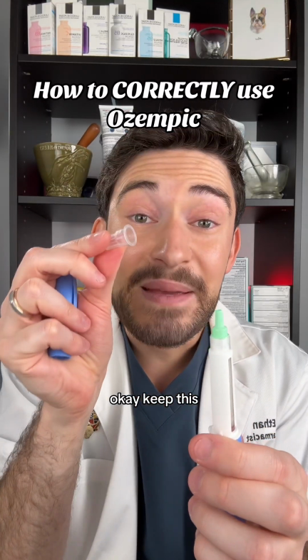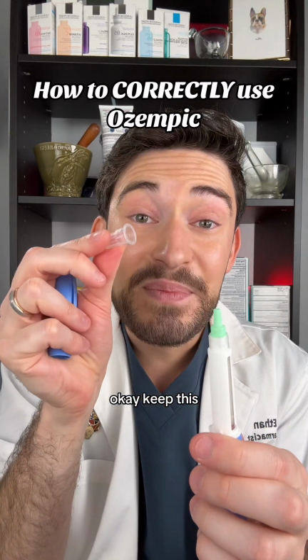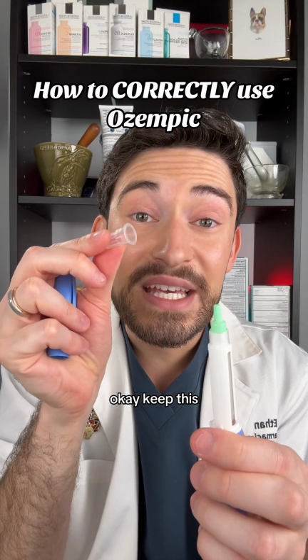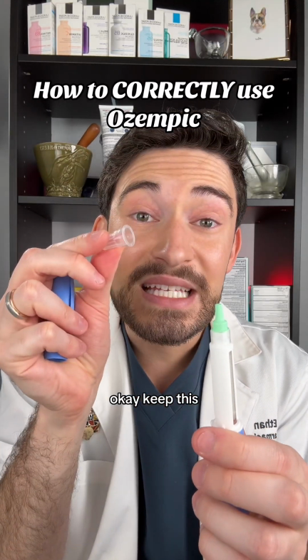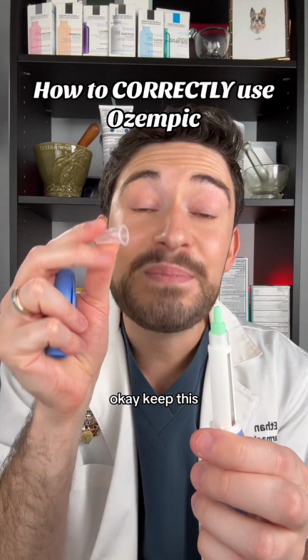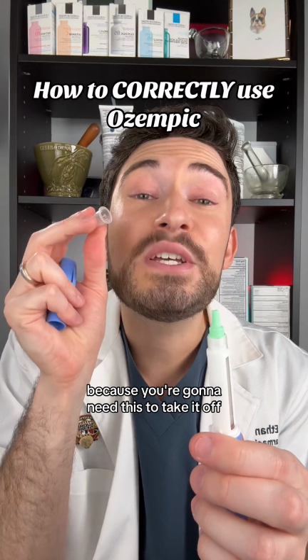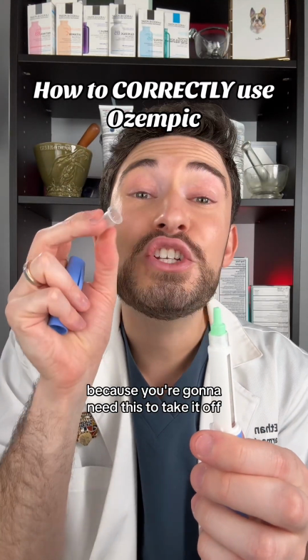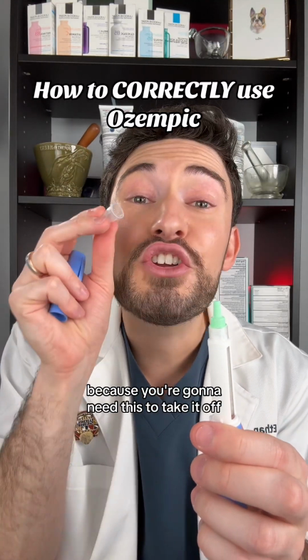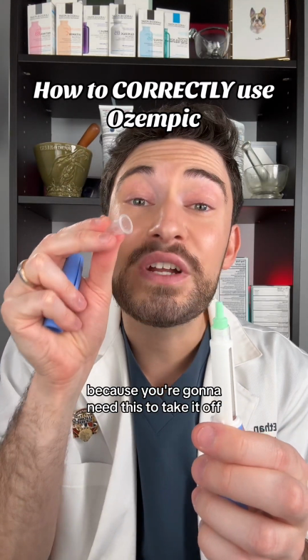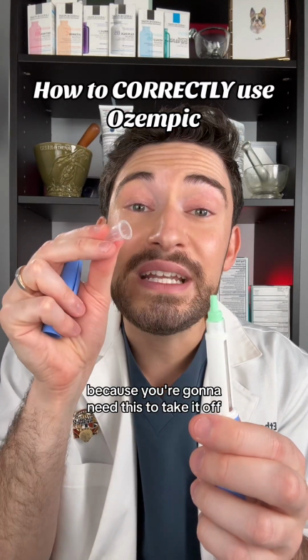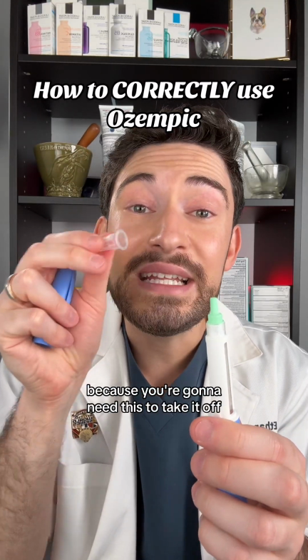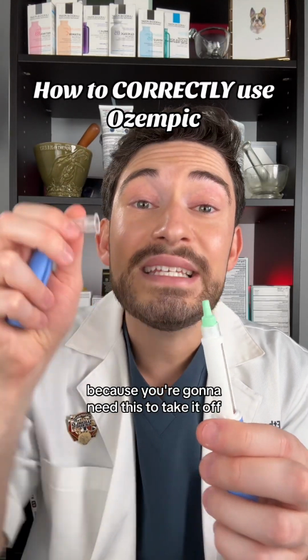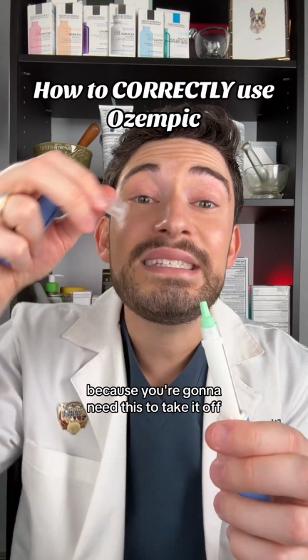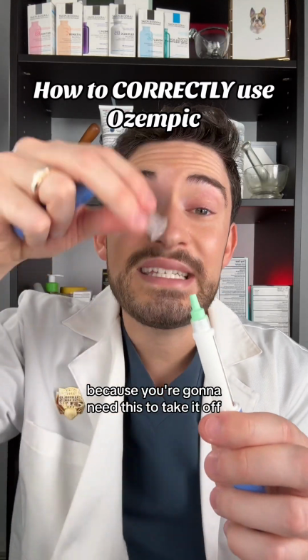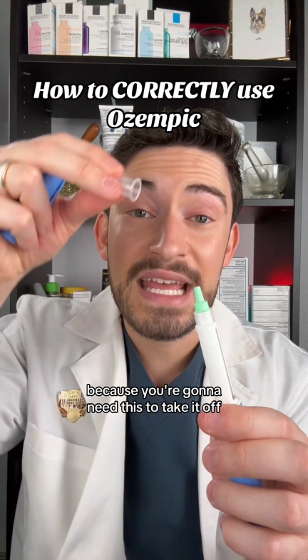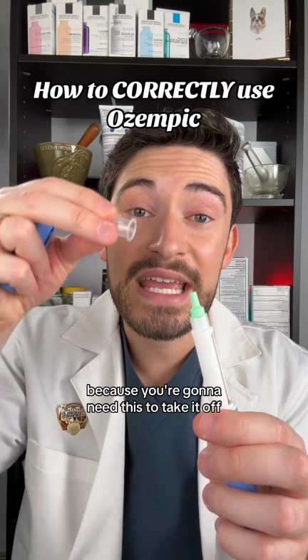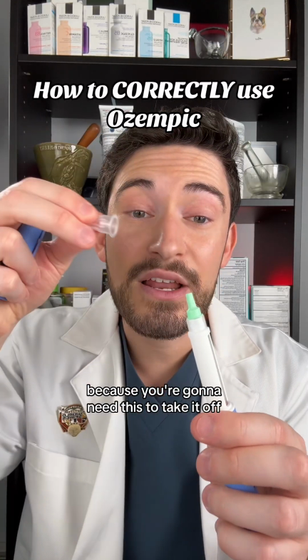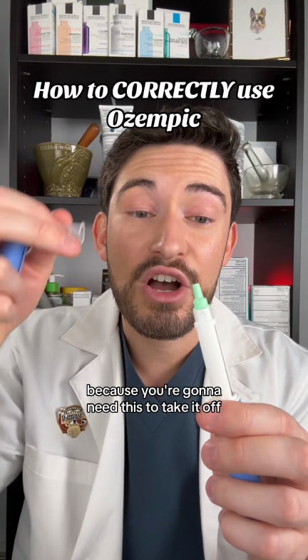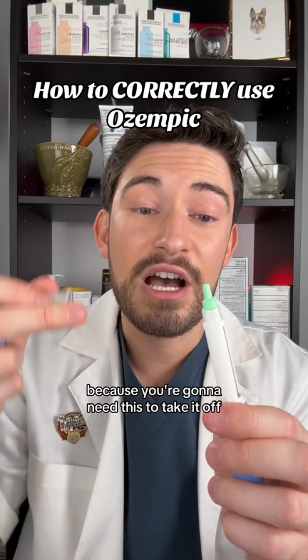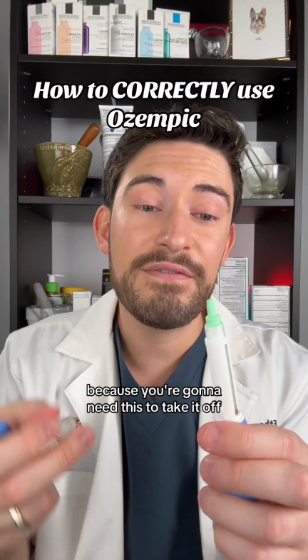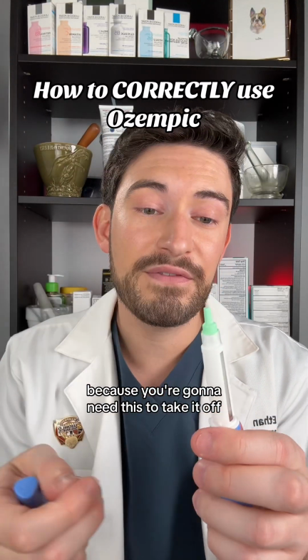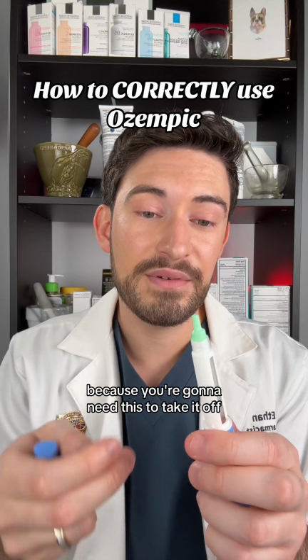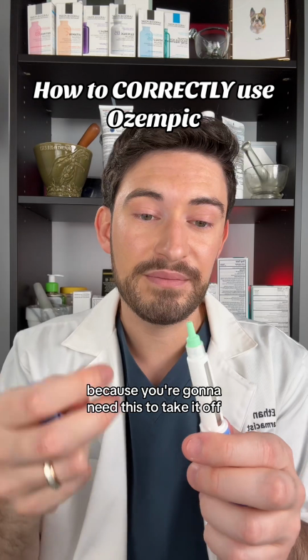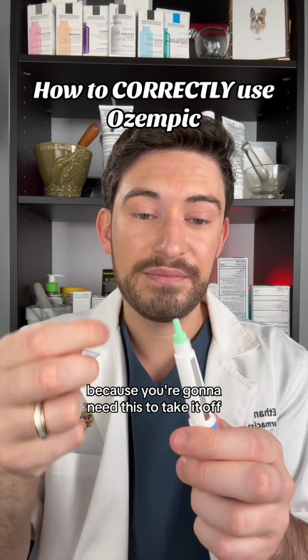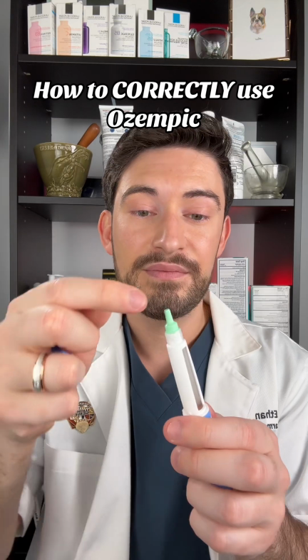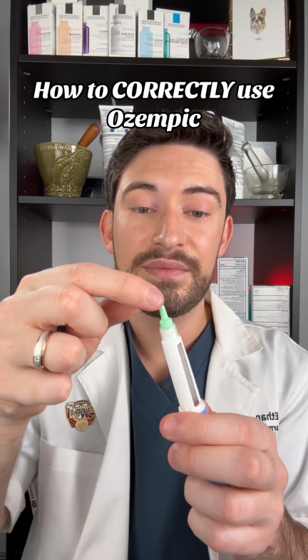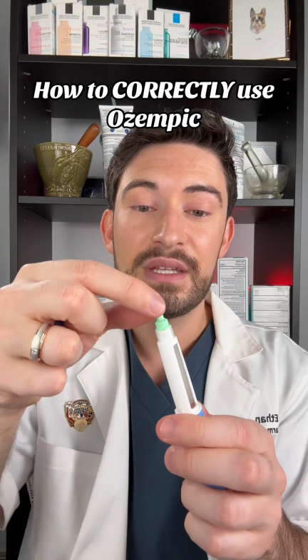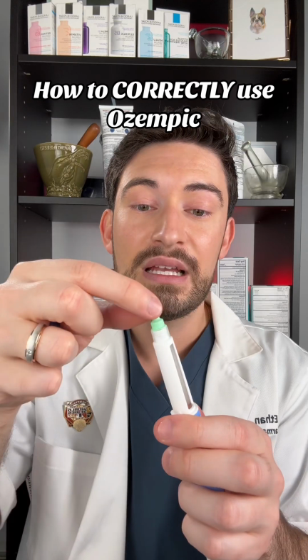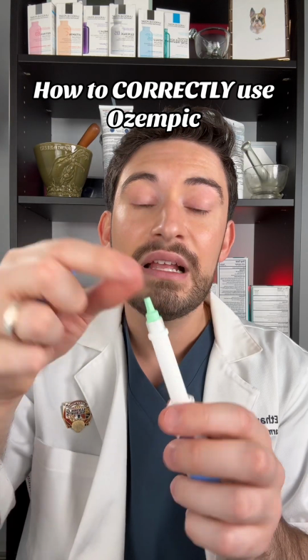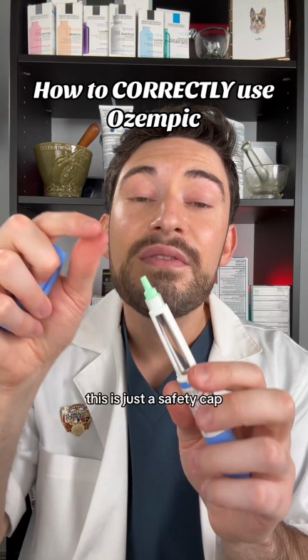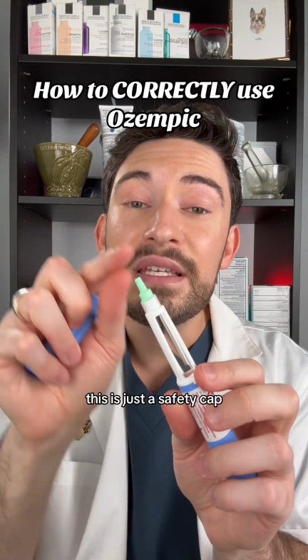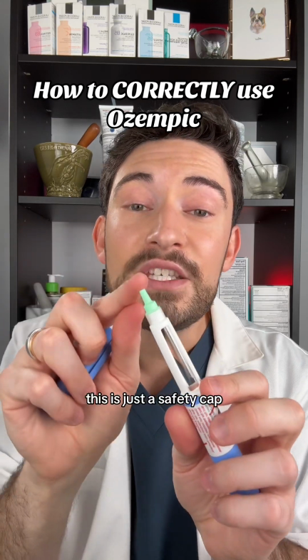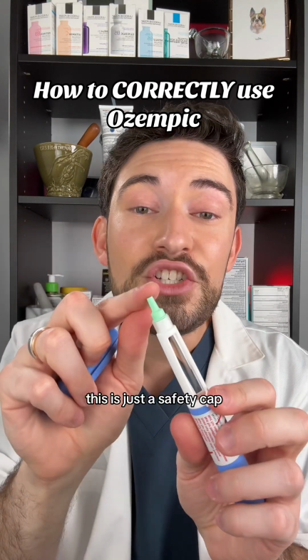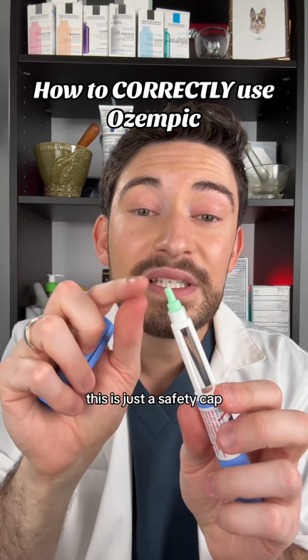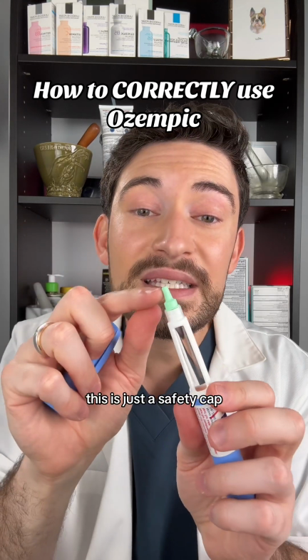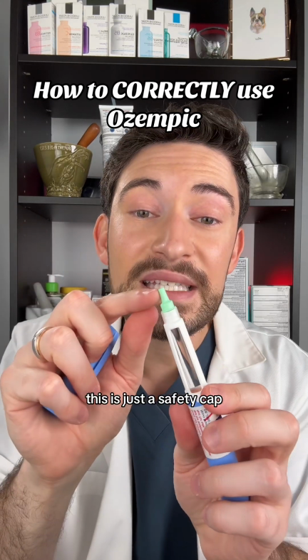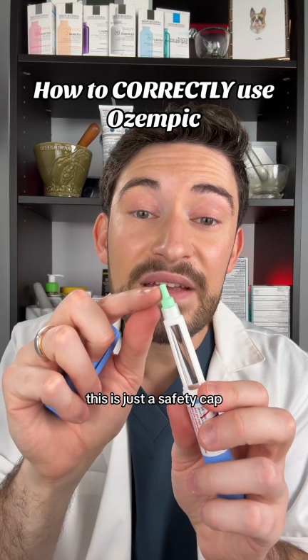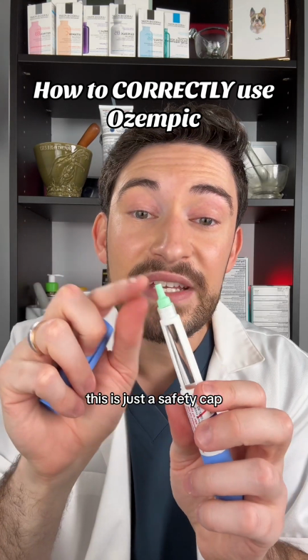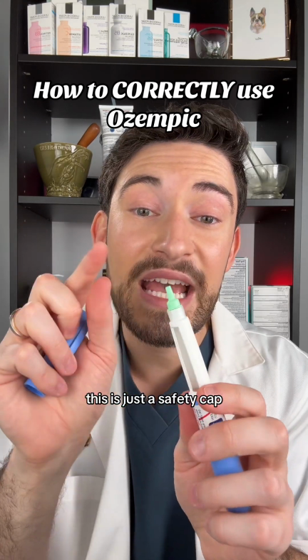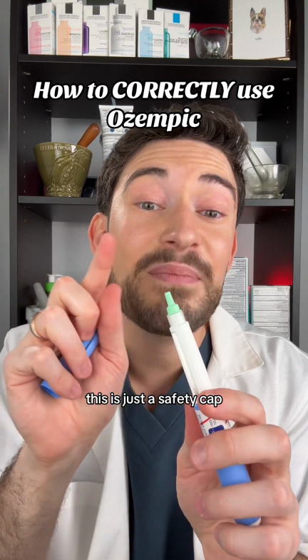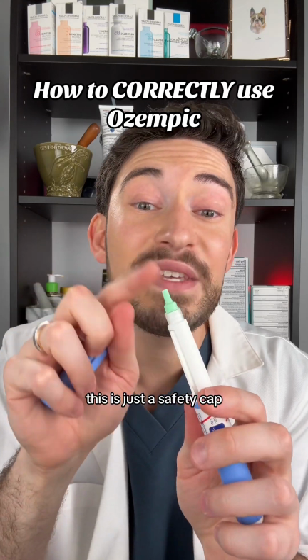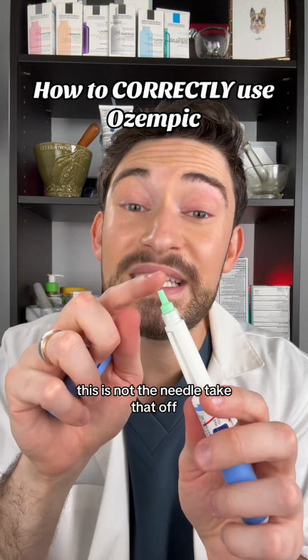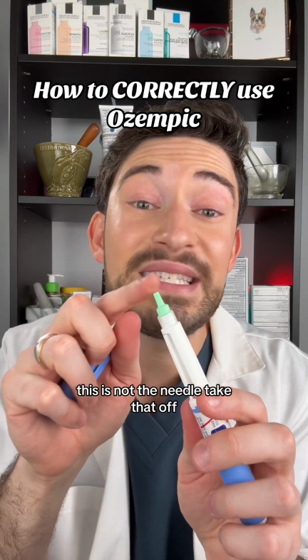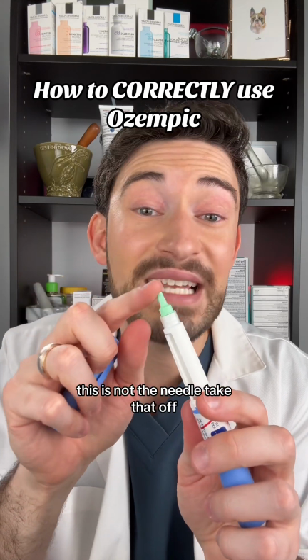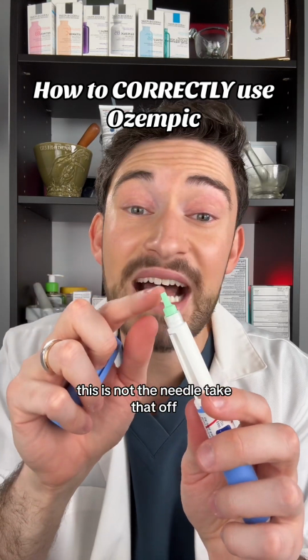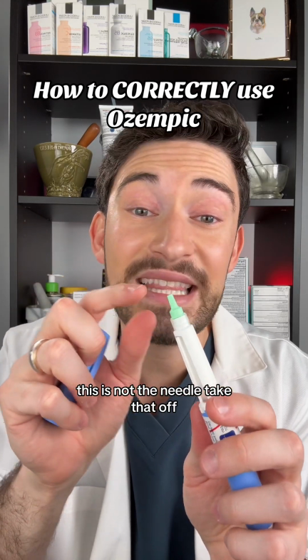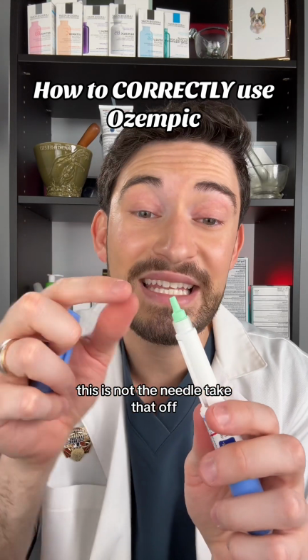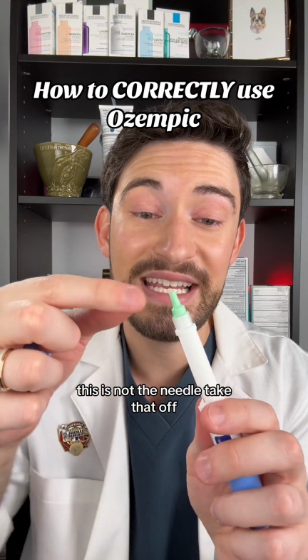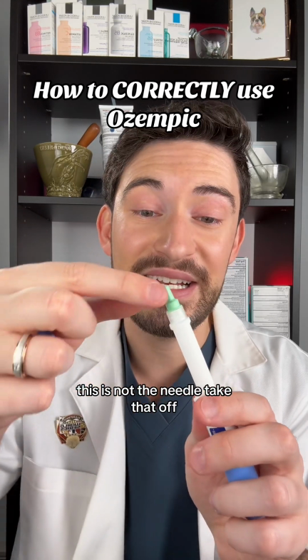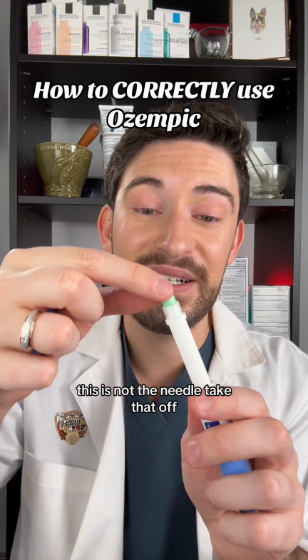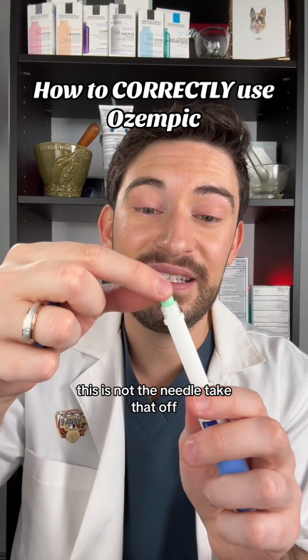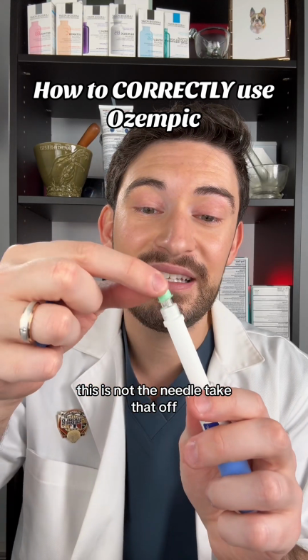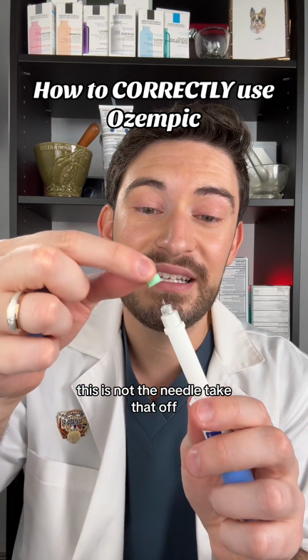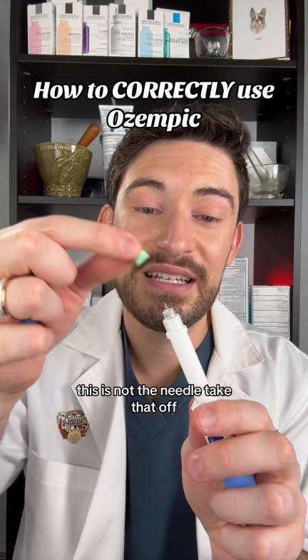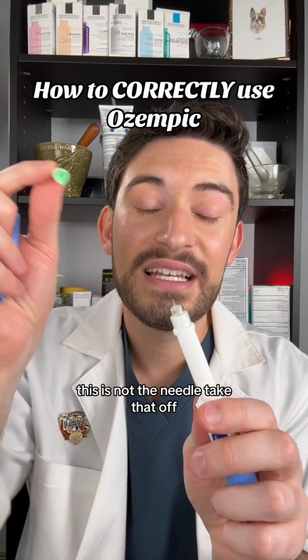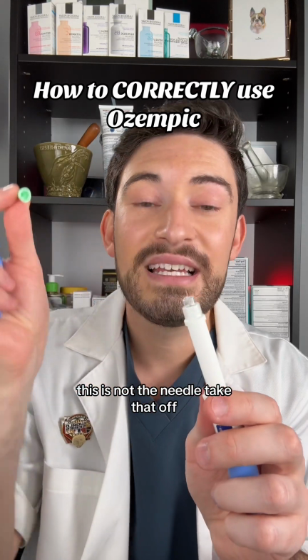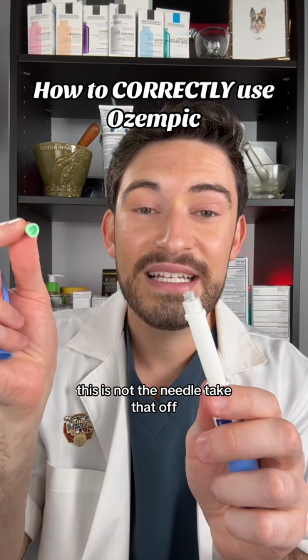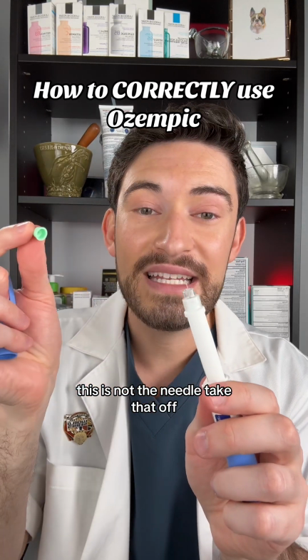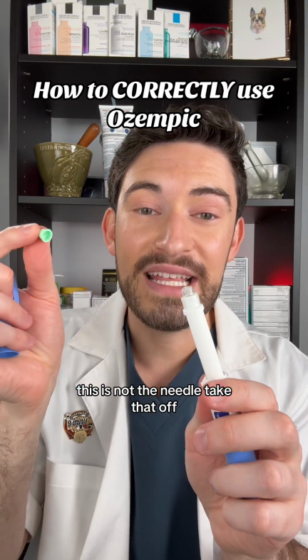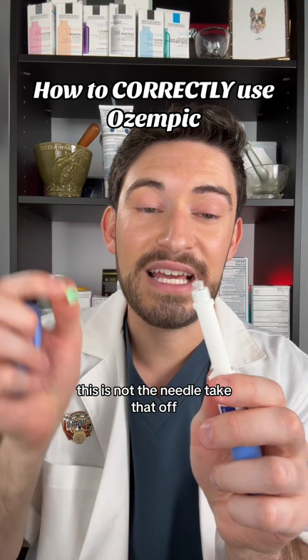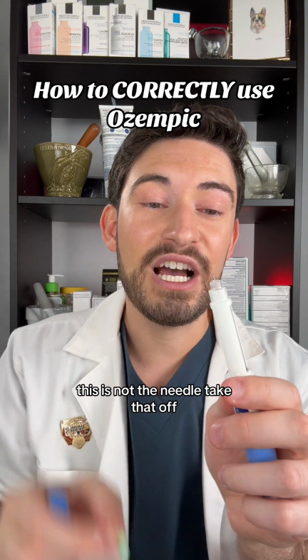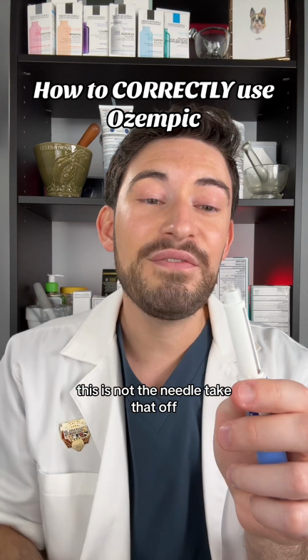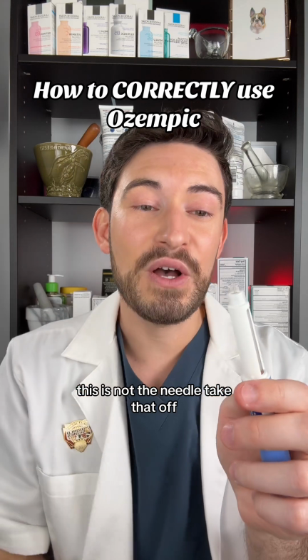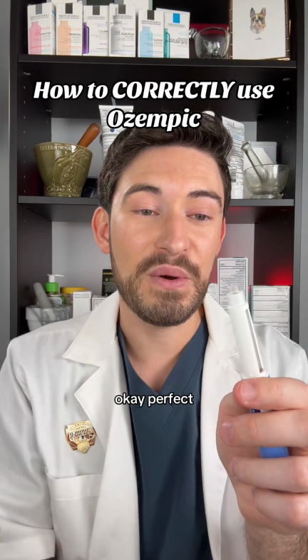Keep this clear cap because you're going to need it to take the needle off later. This outer piece is just a safety cap — it is not the needle. Go ahead and take that off.